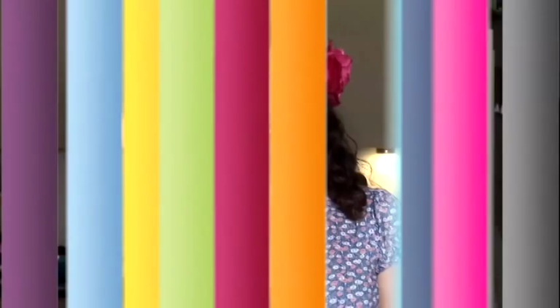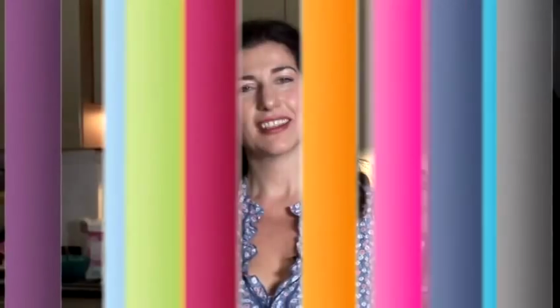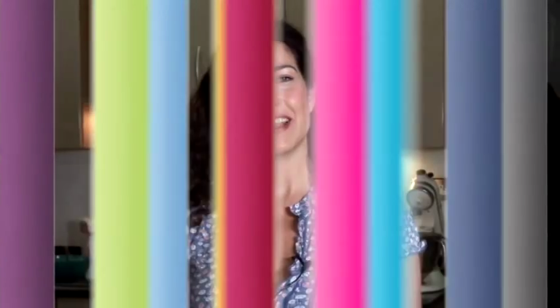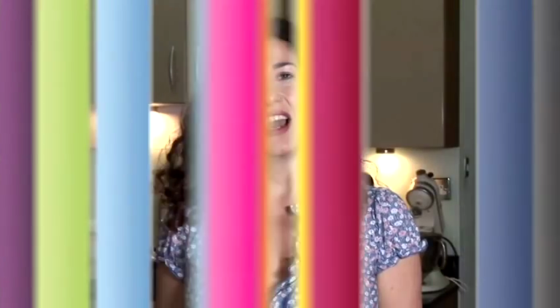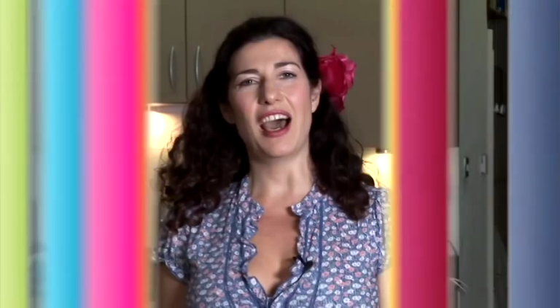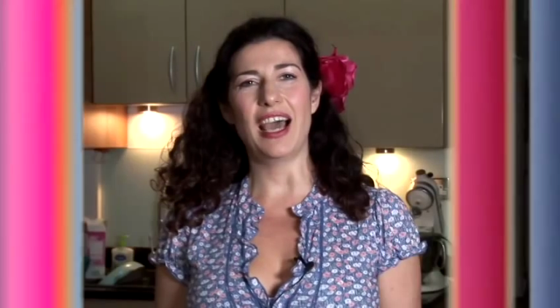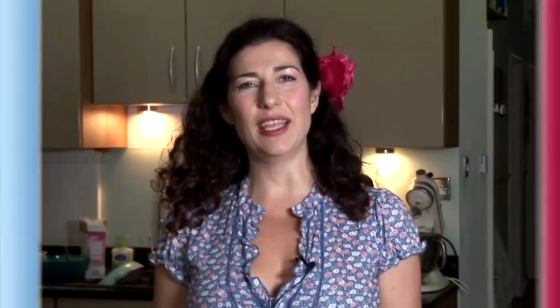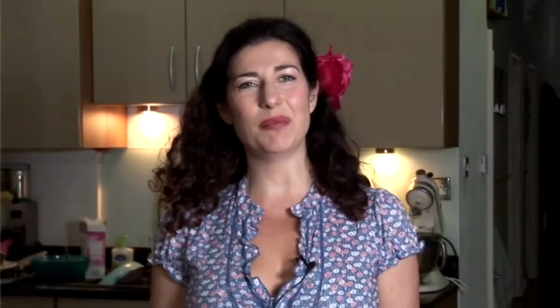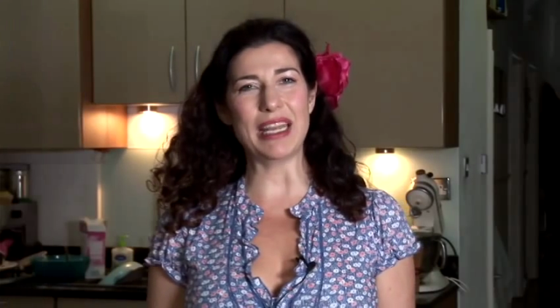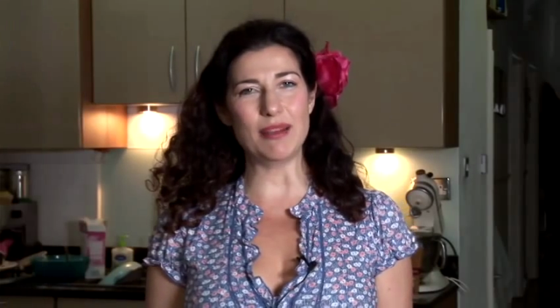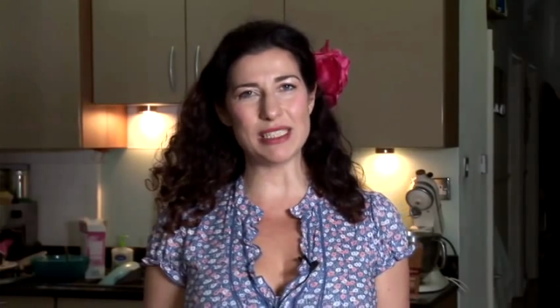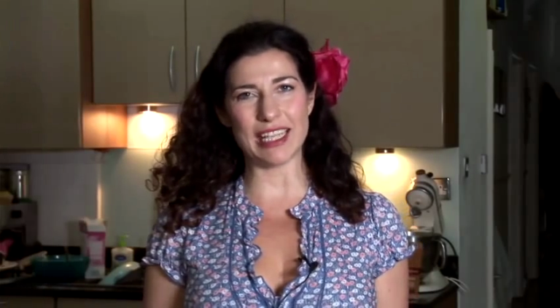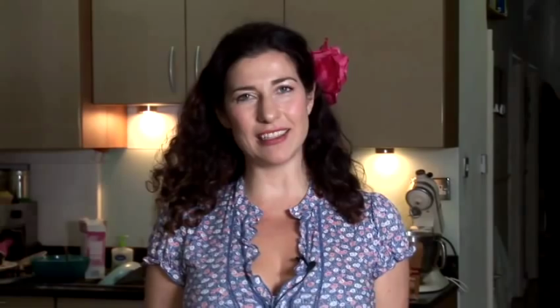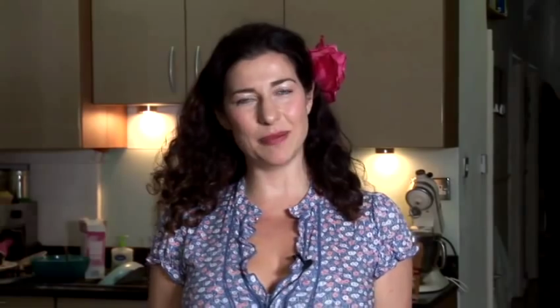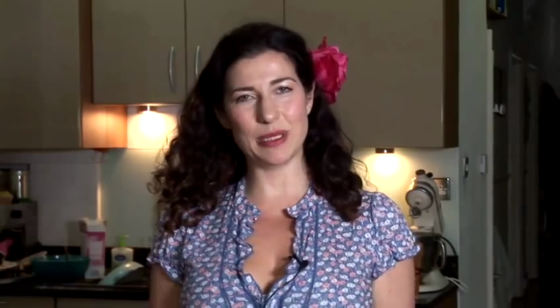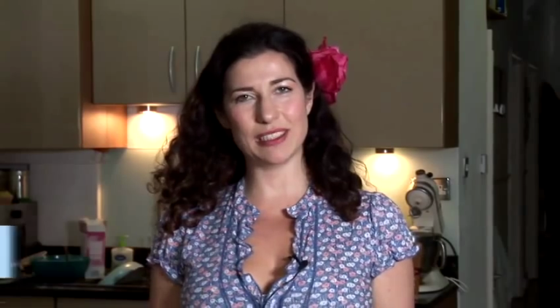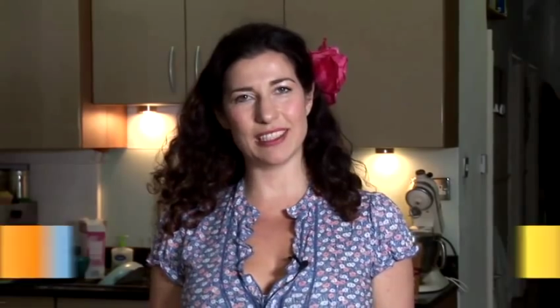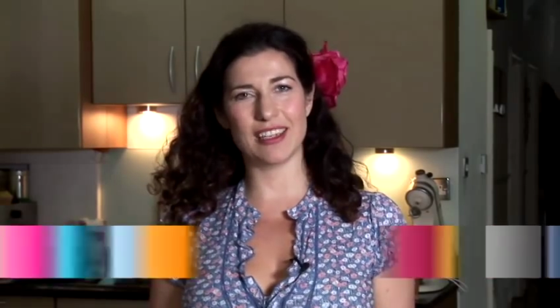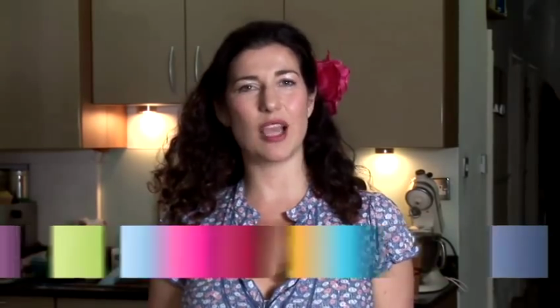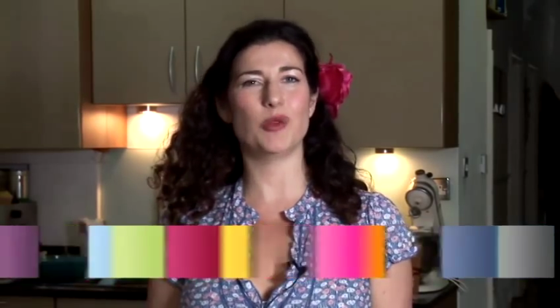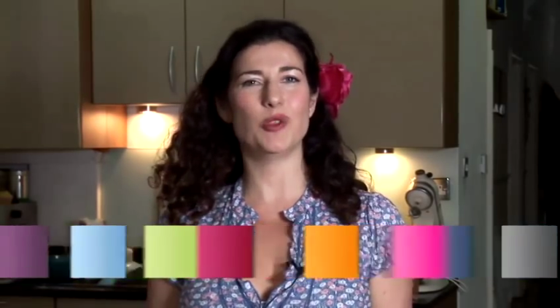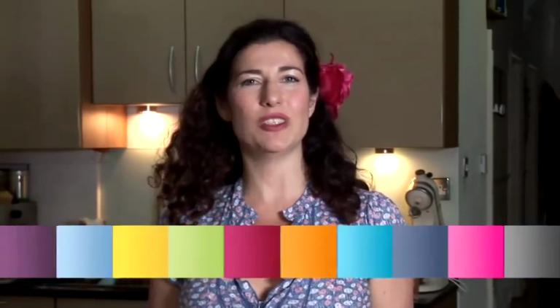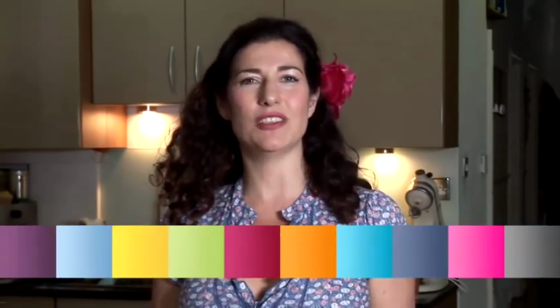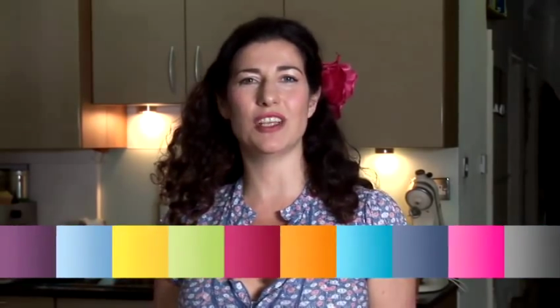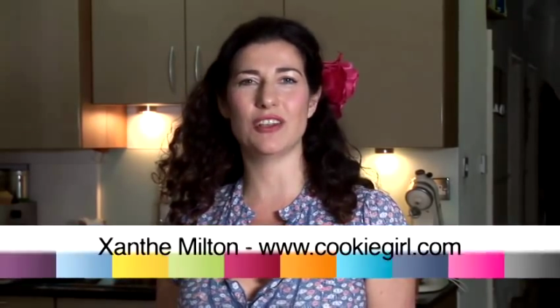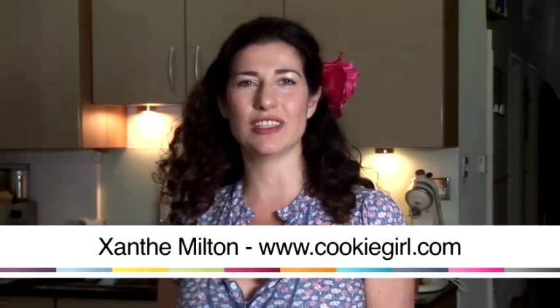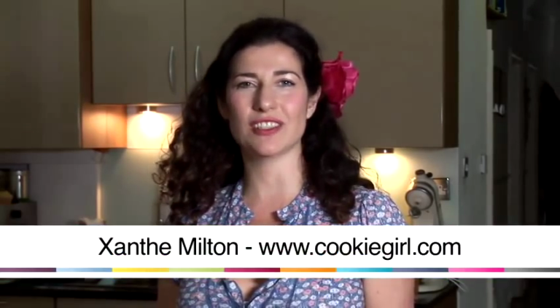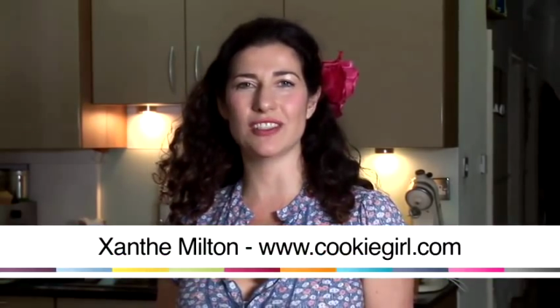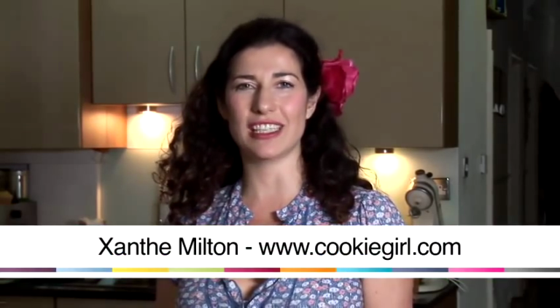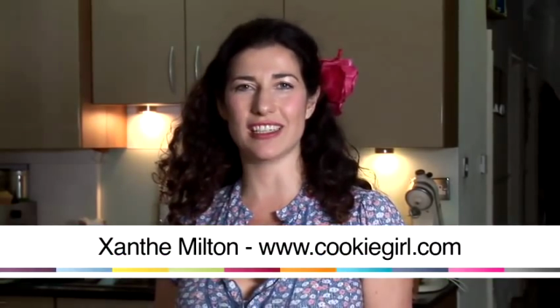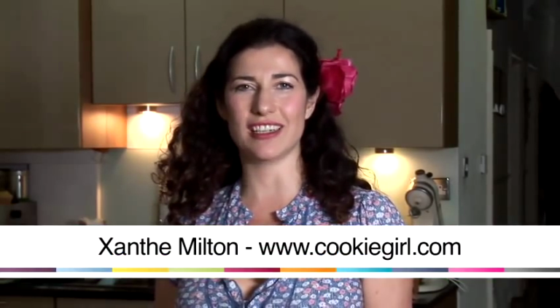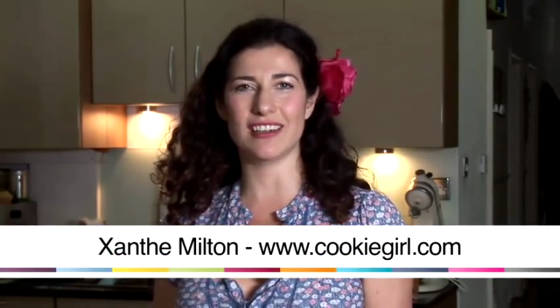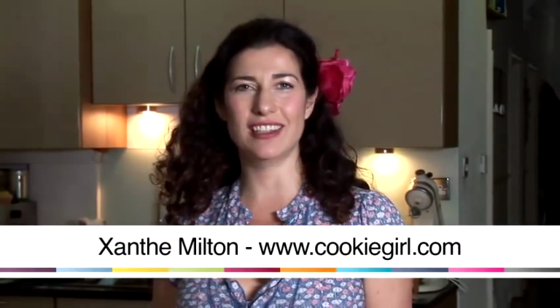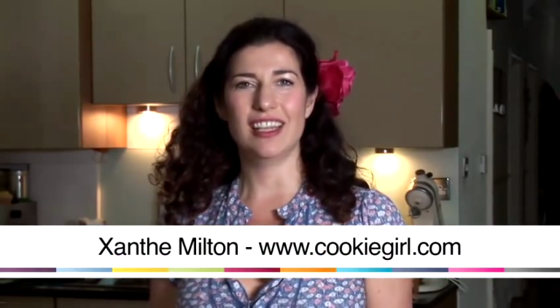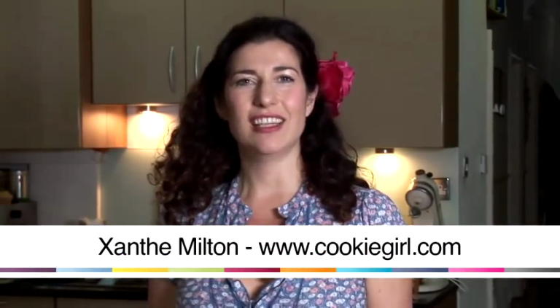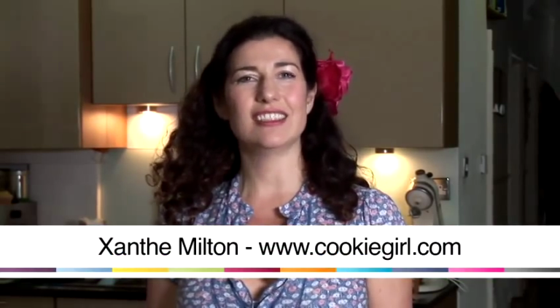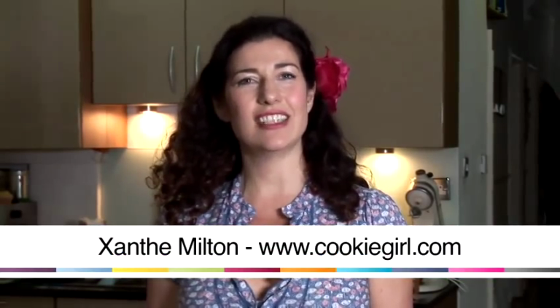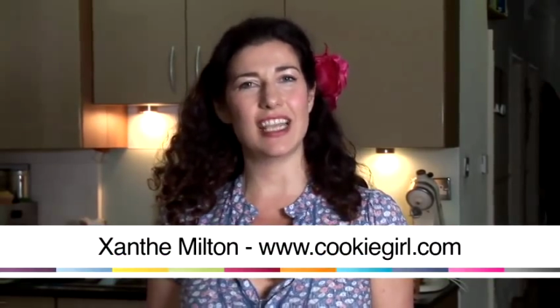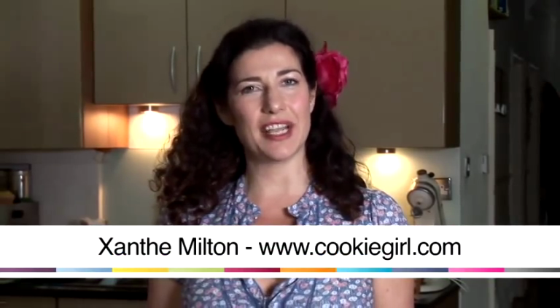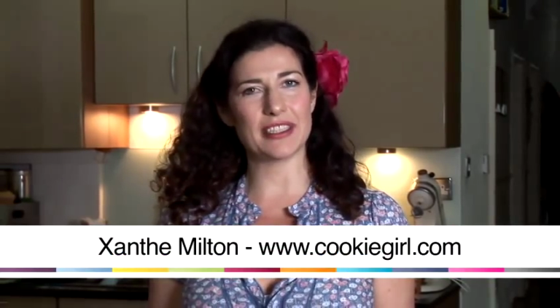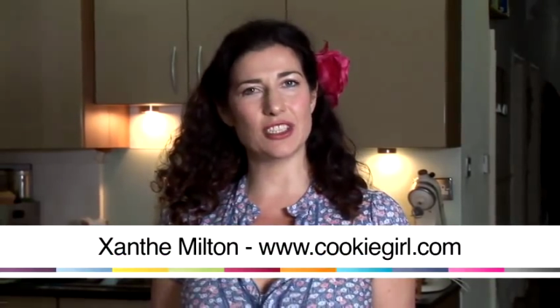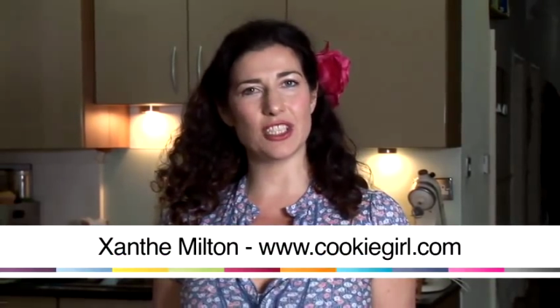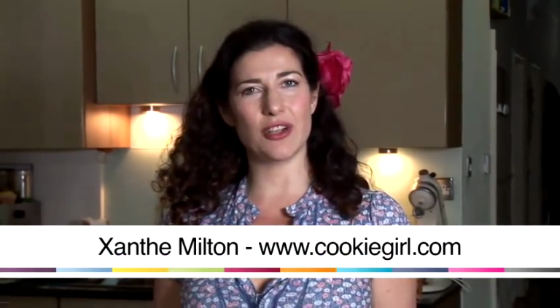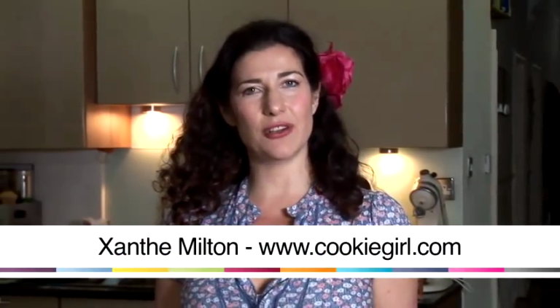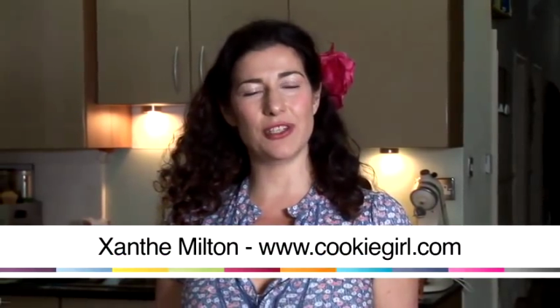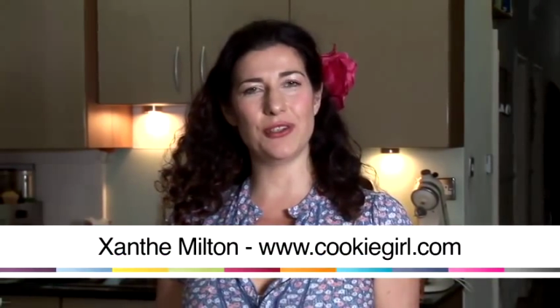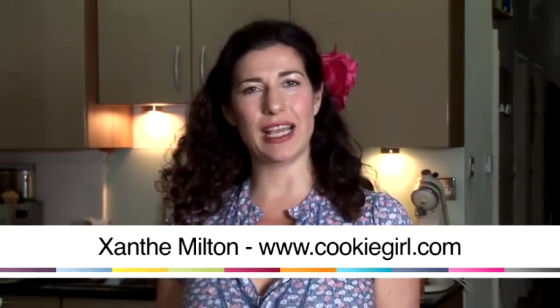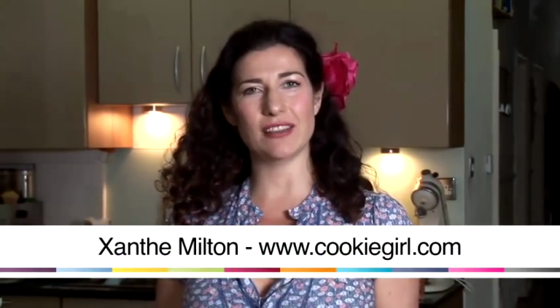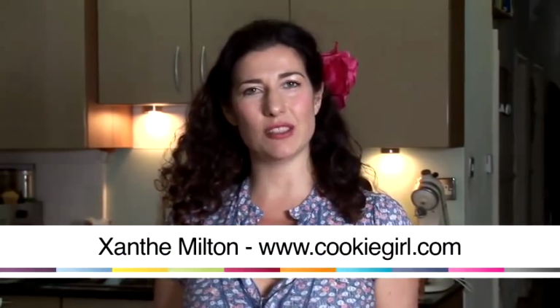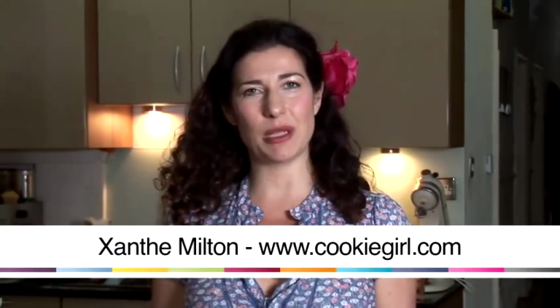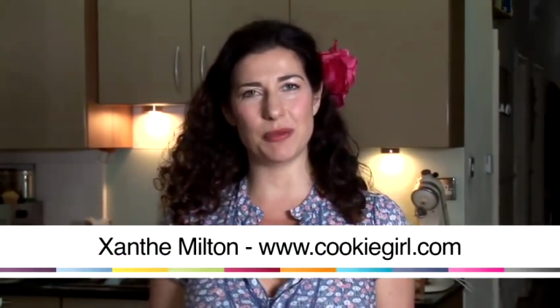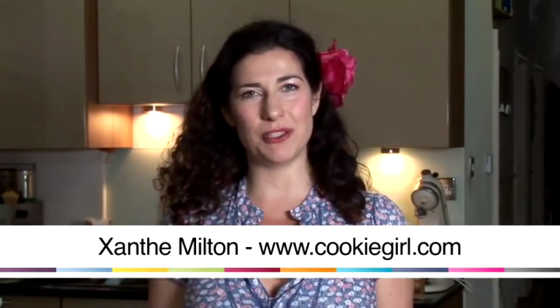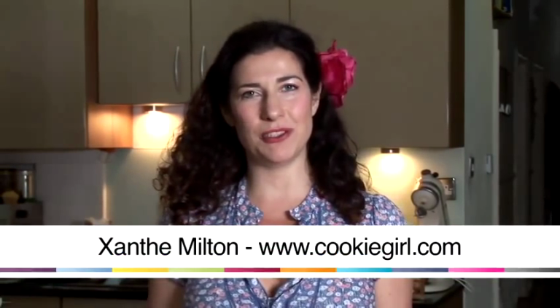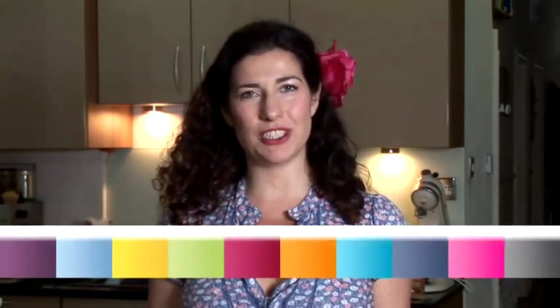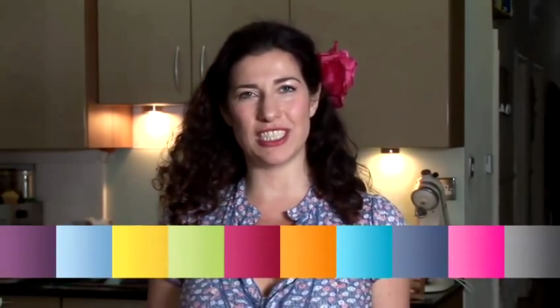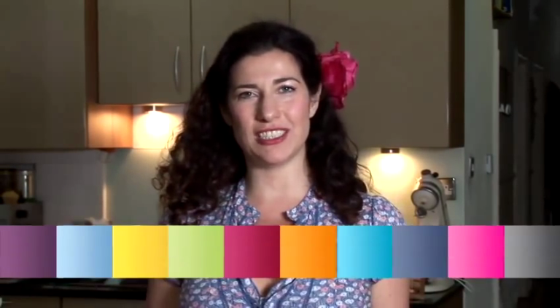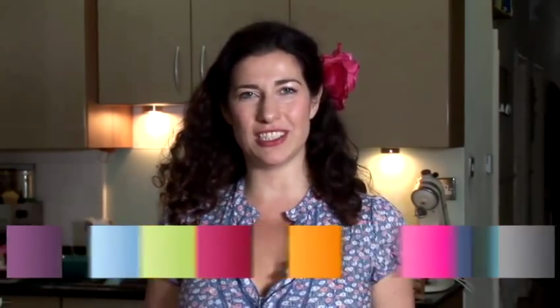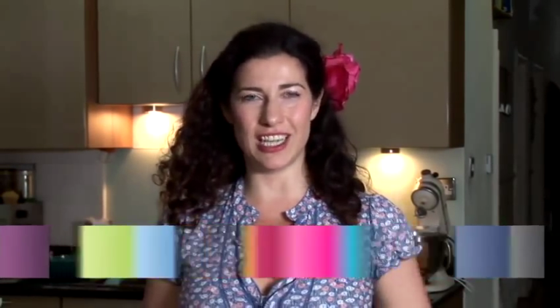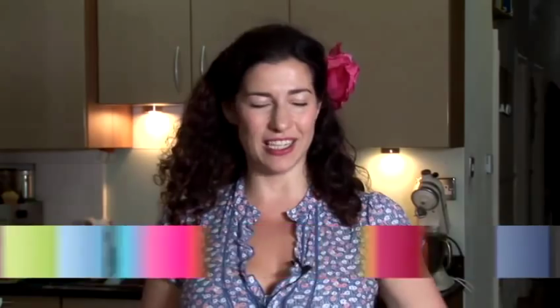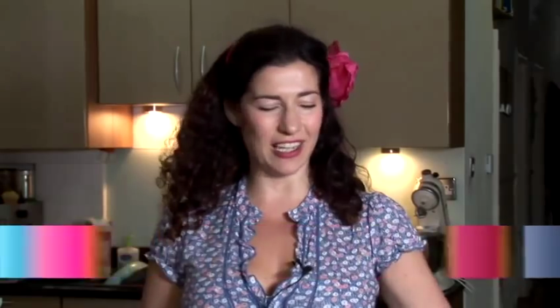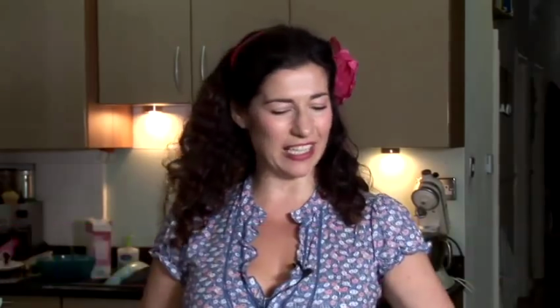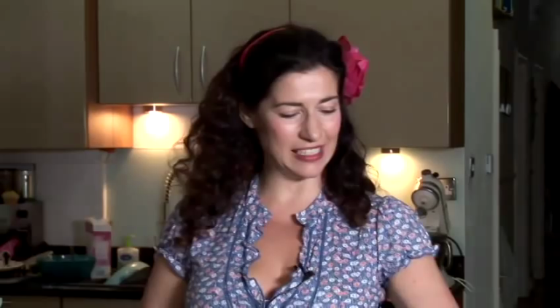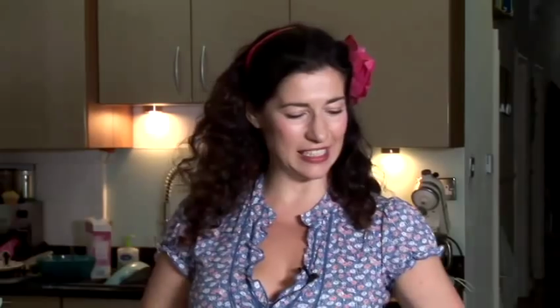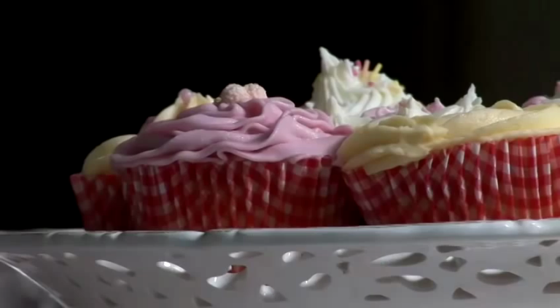Hi, my name is Anthony Milton. I'm also known as Cookie Girl. Today I'm going to show you how to make panucci icing.